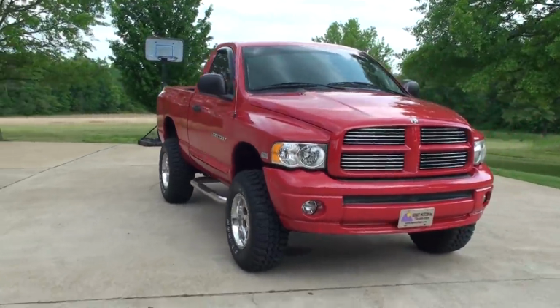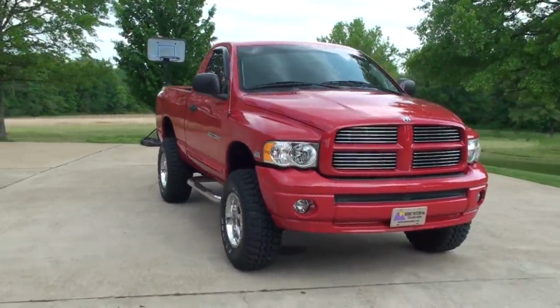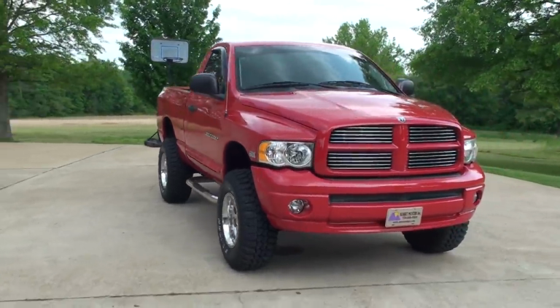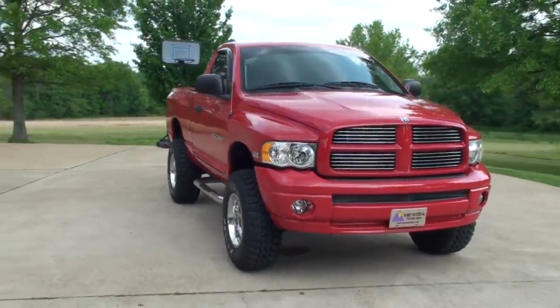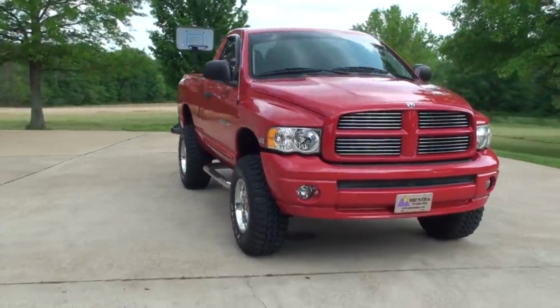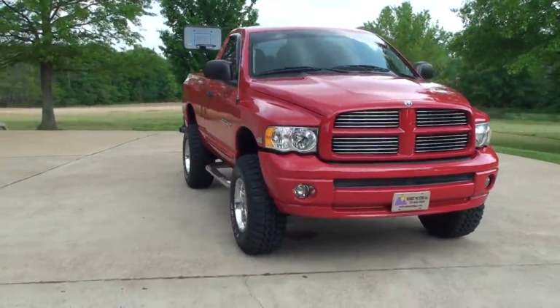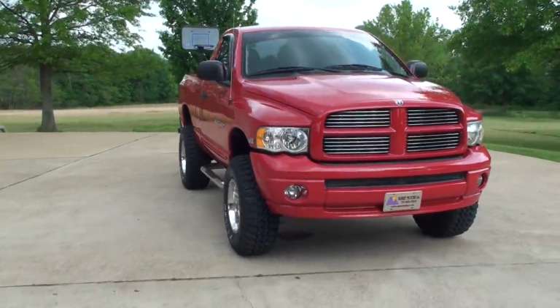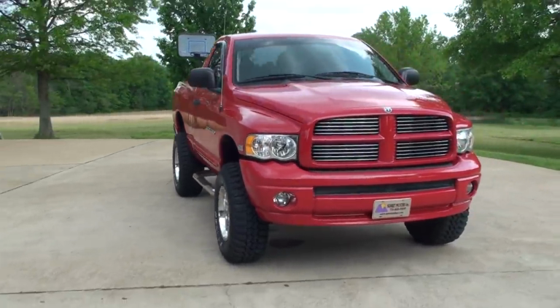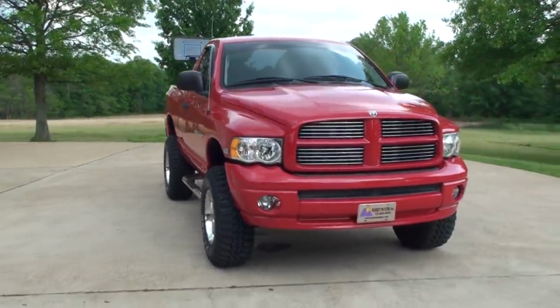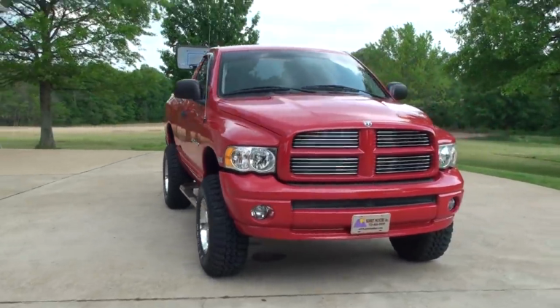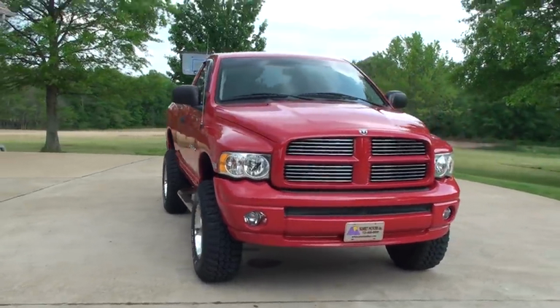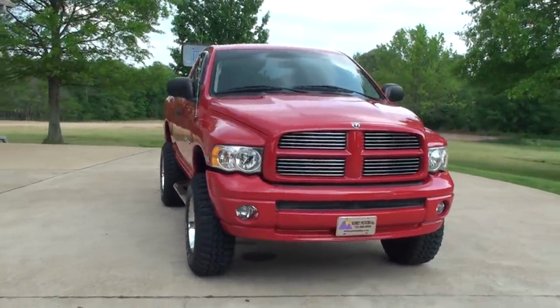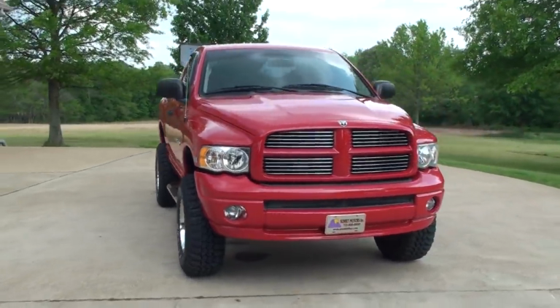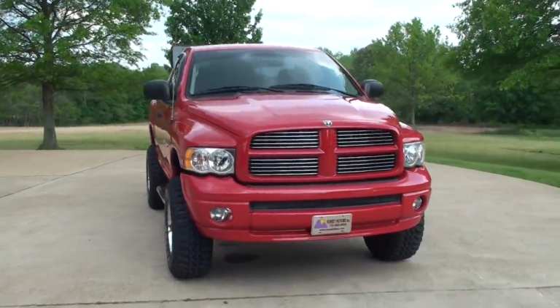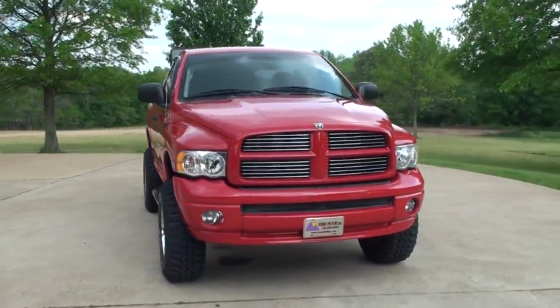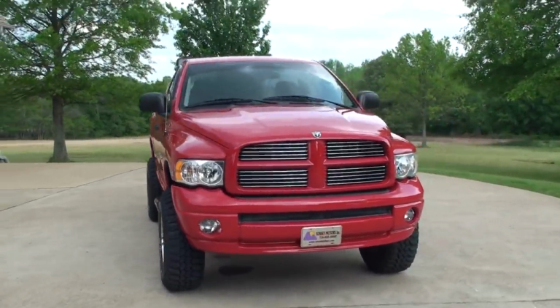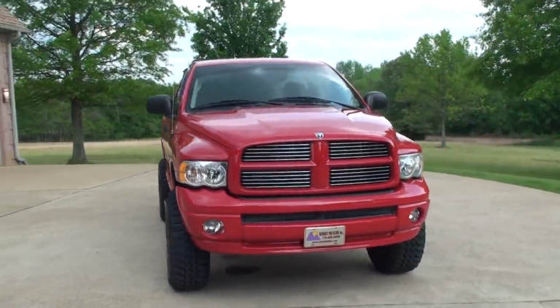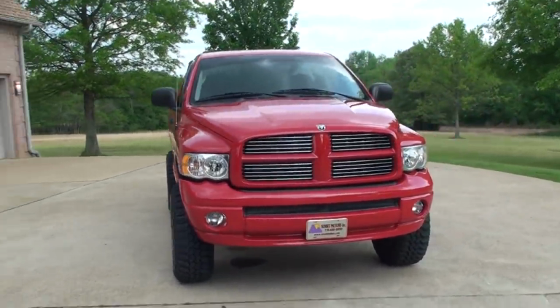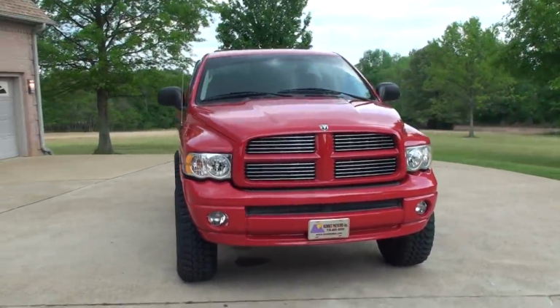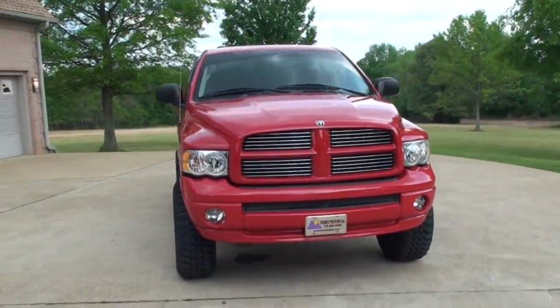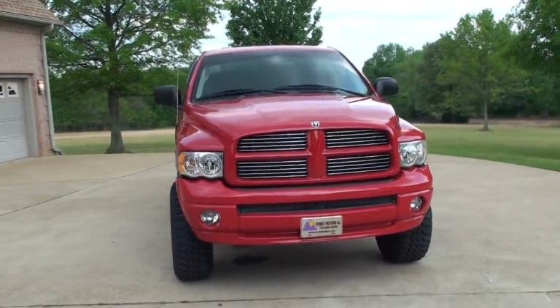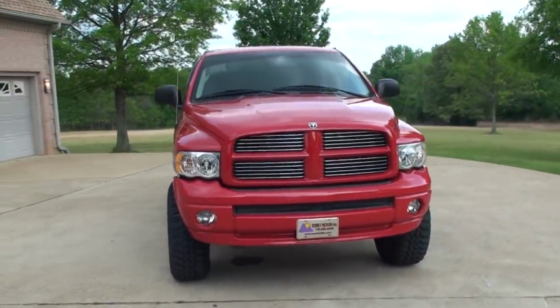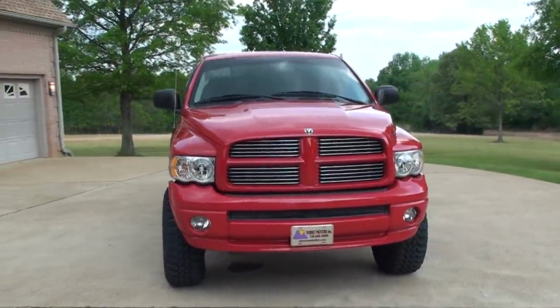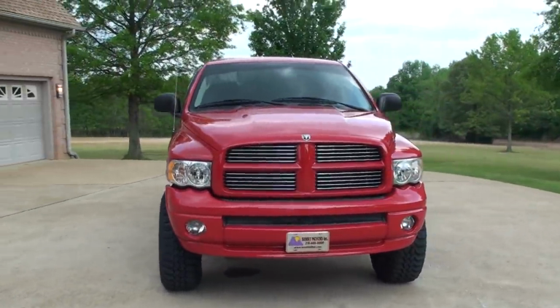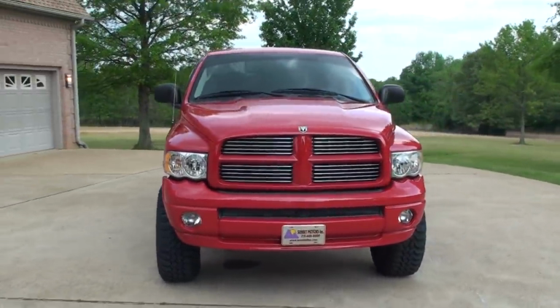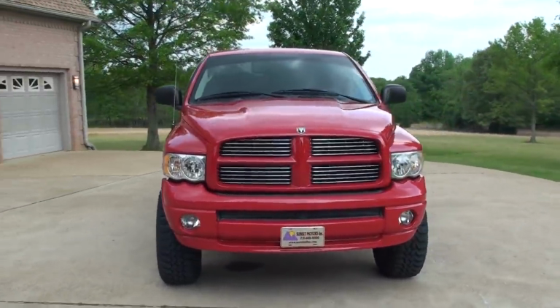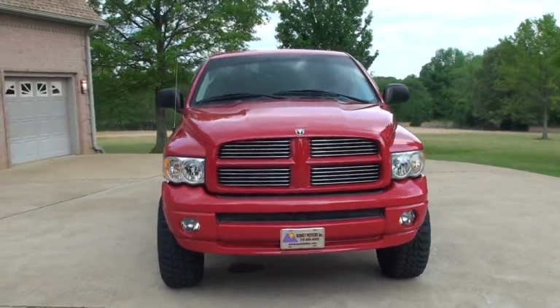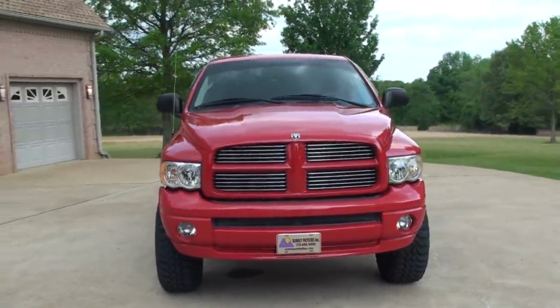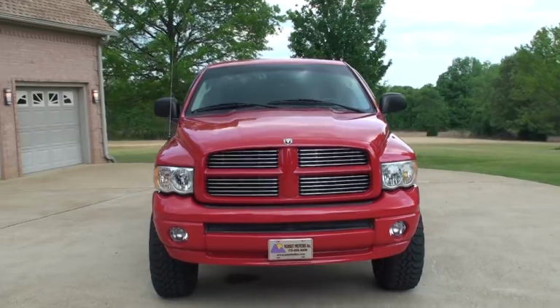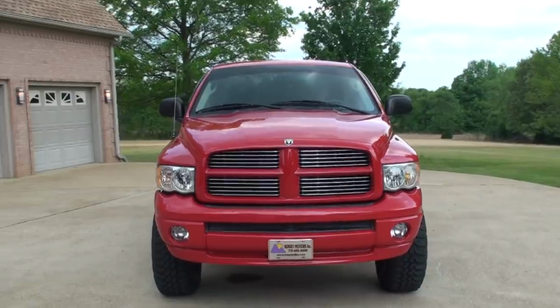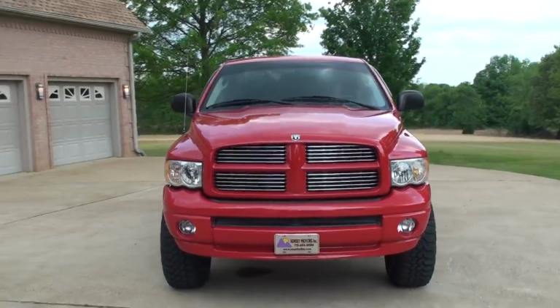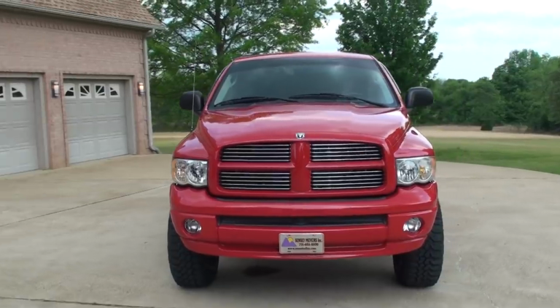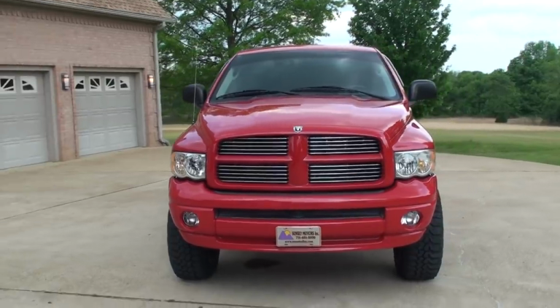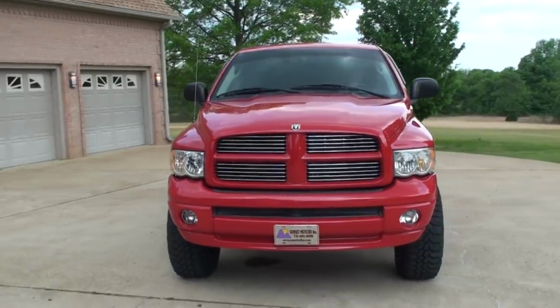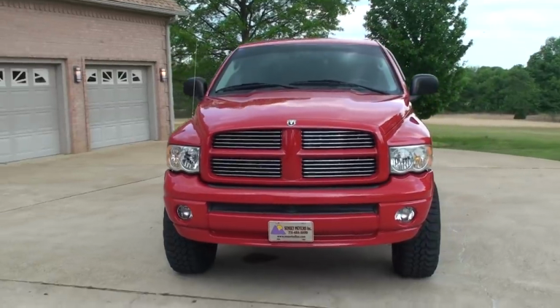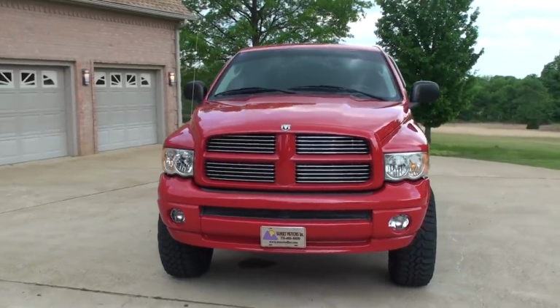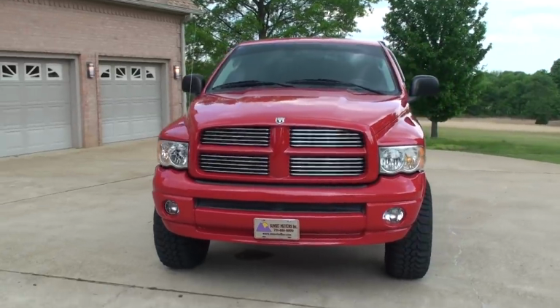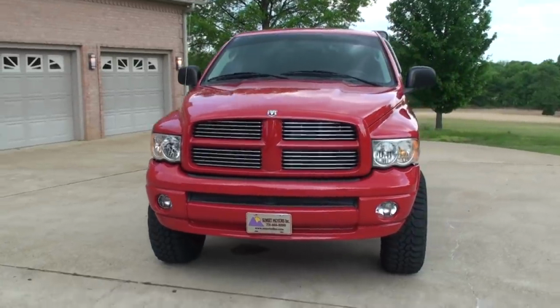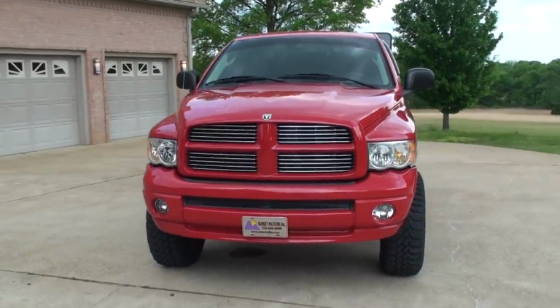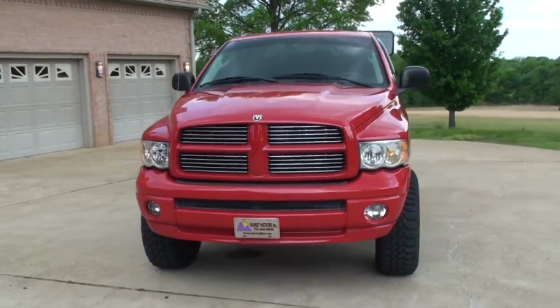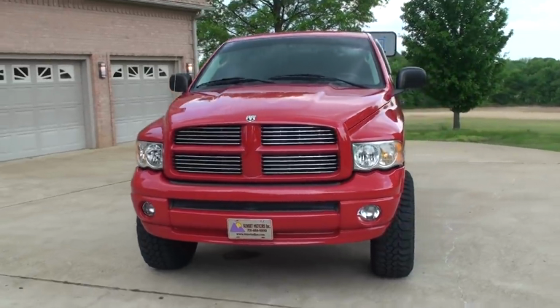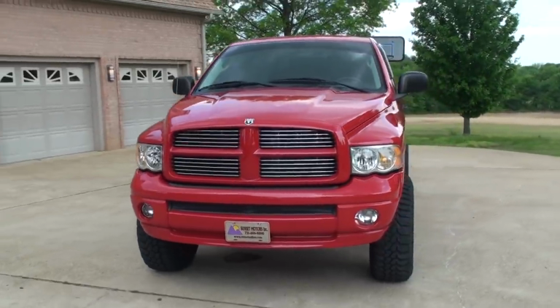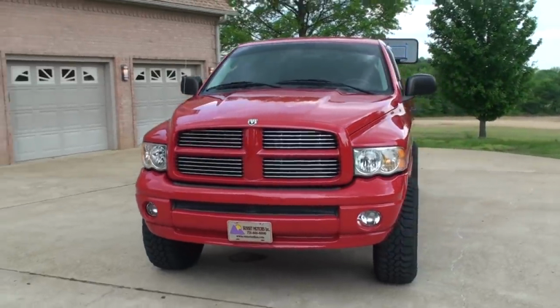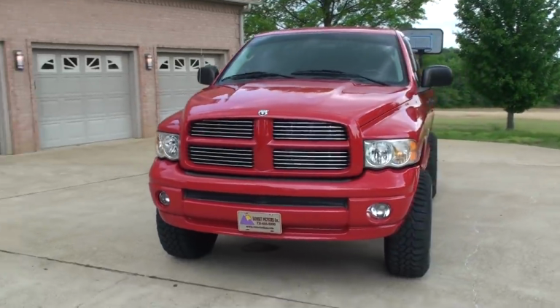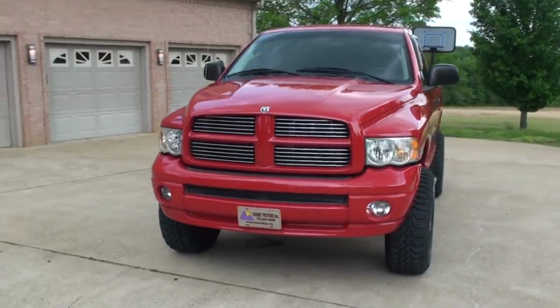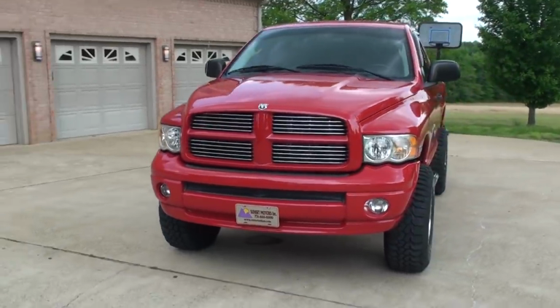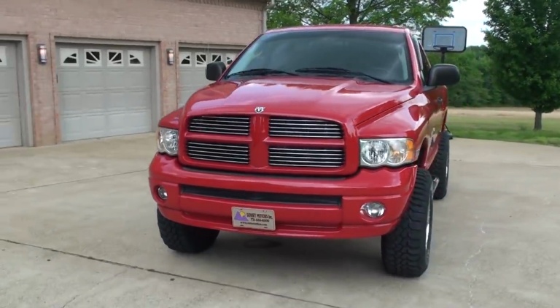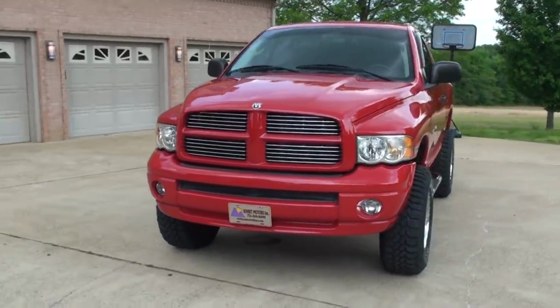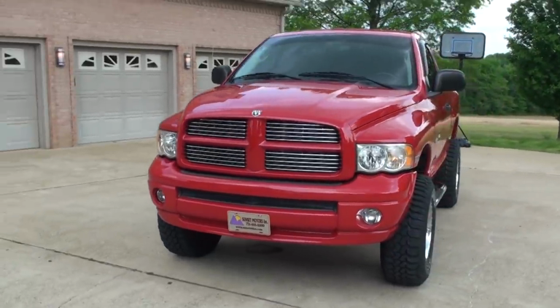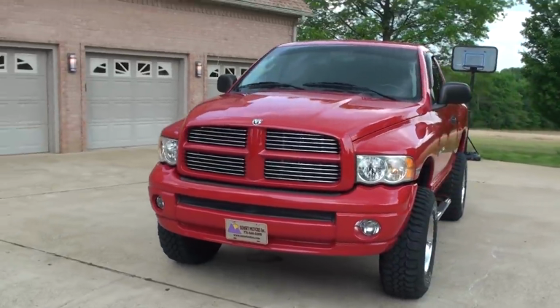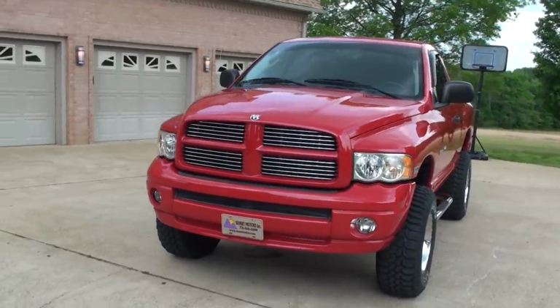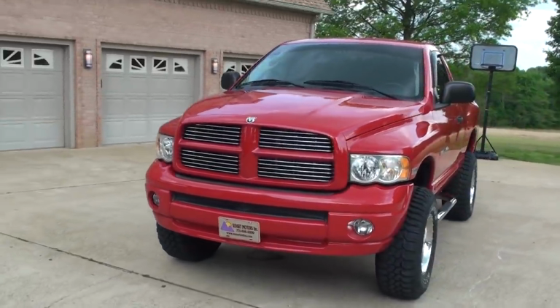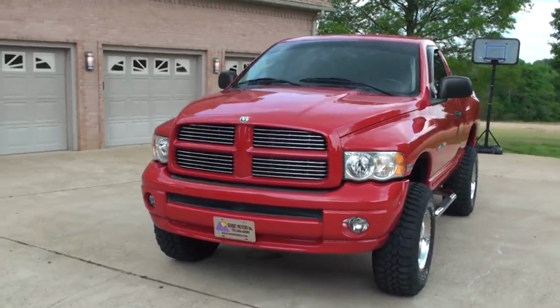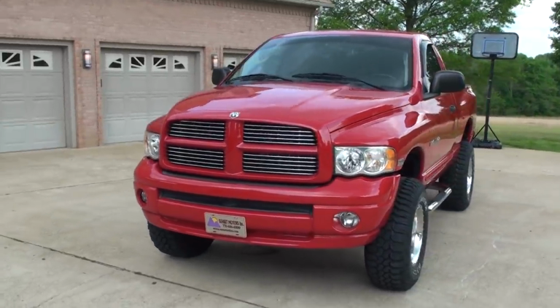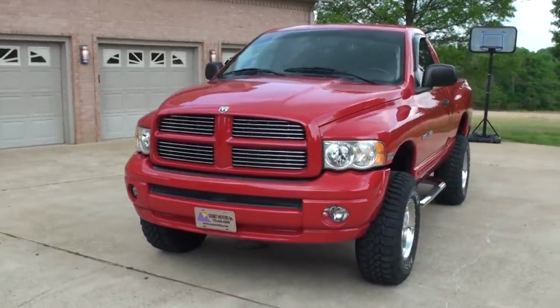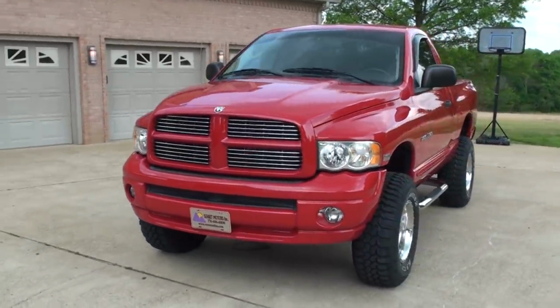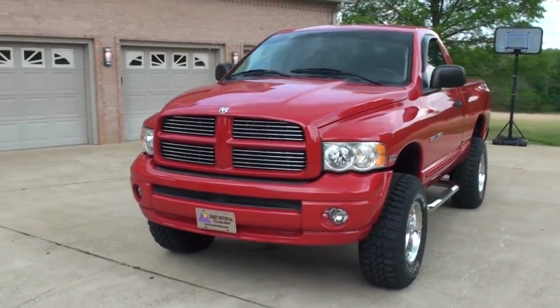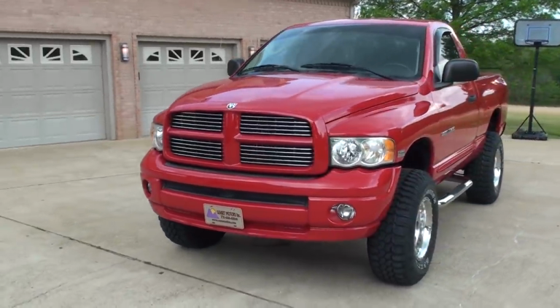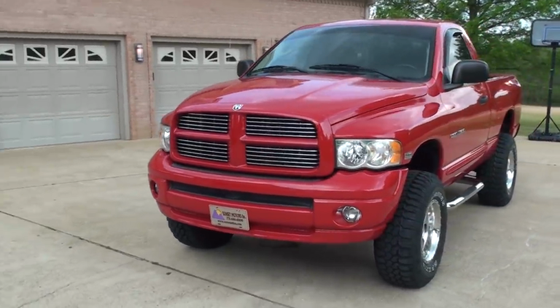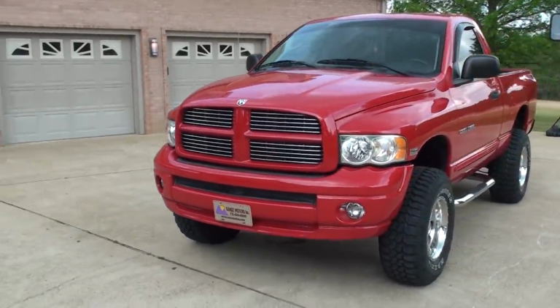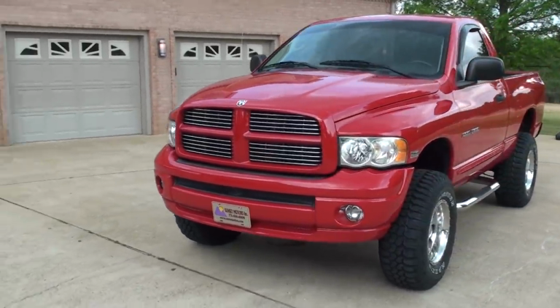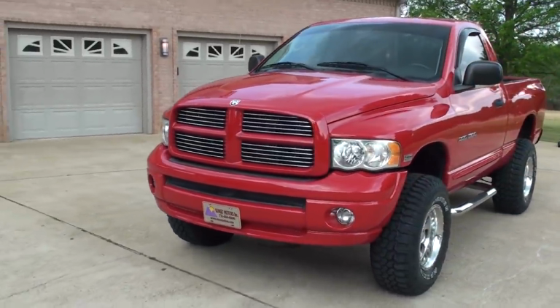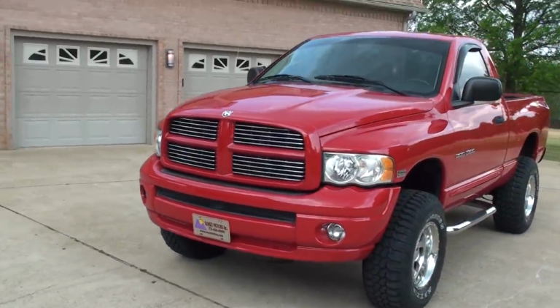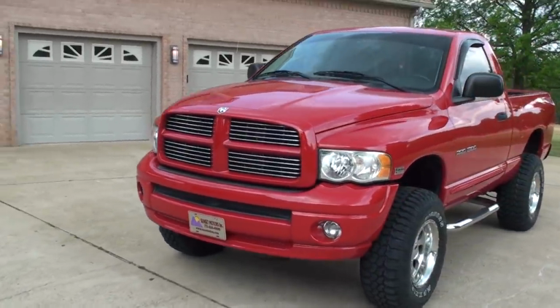Powered by the 5.7 V8 Hemi. Plenty of power. Reliable.